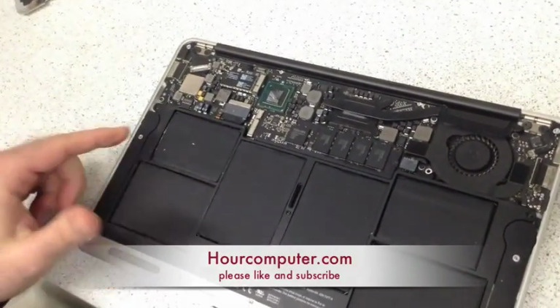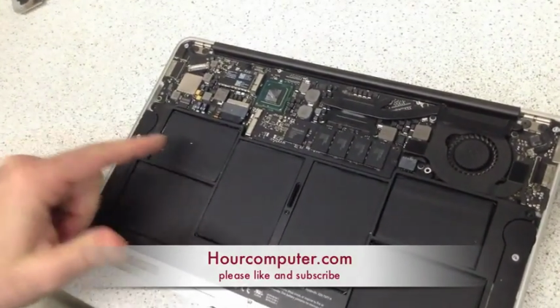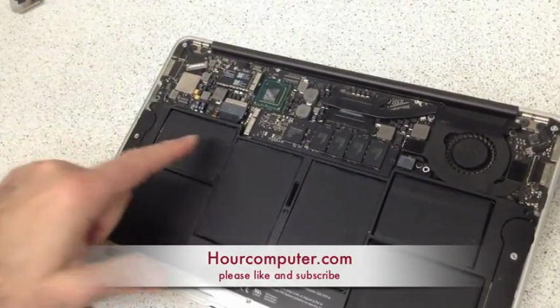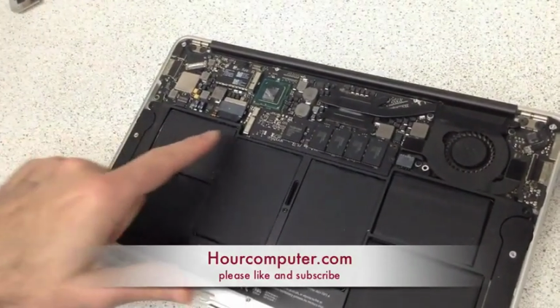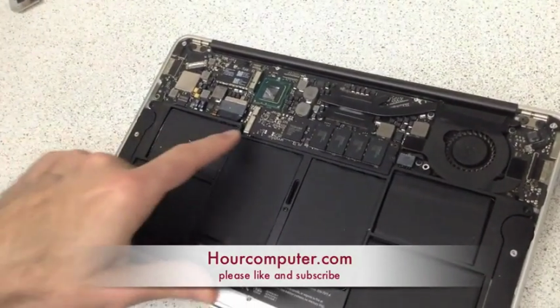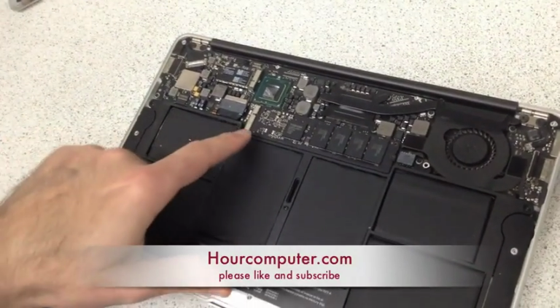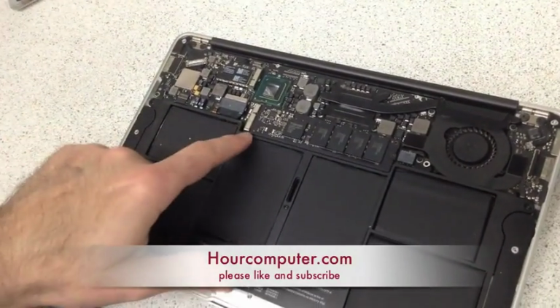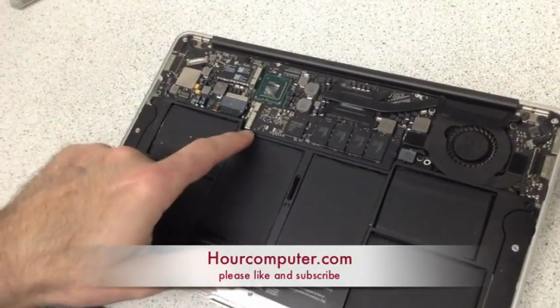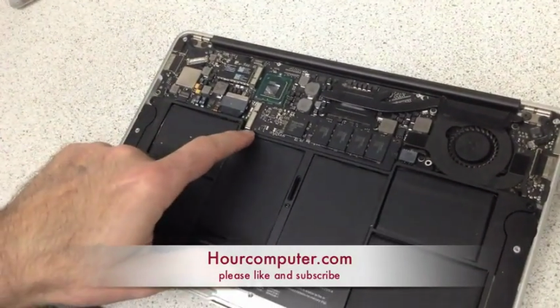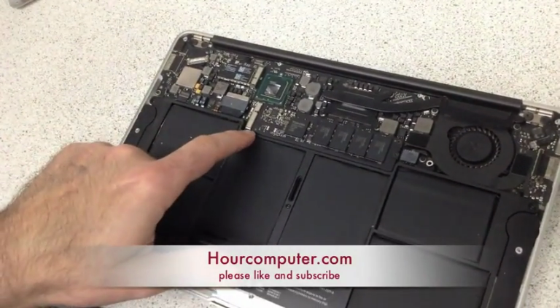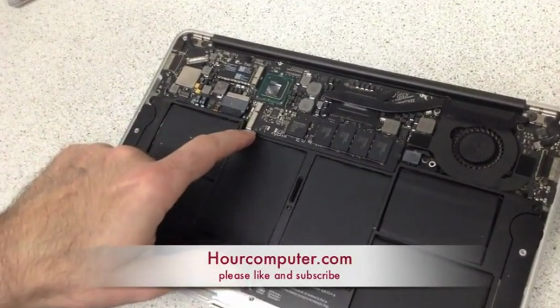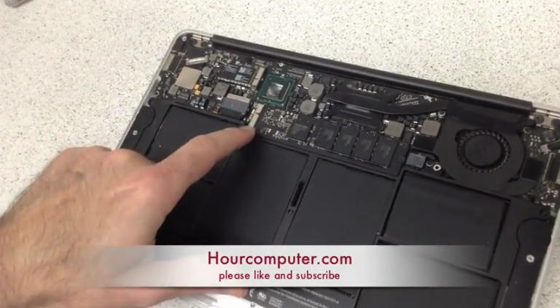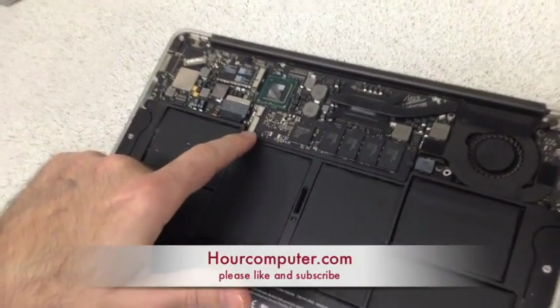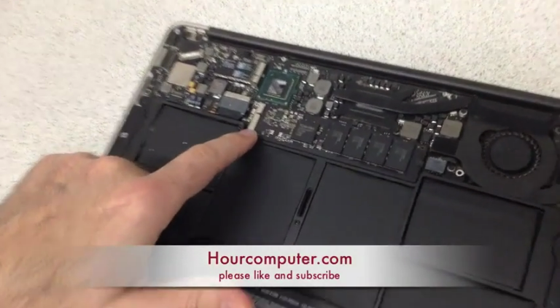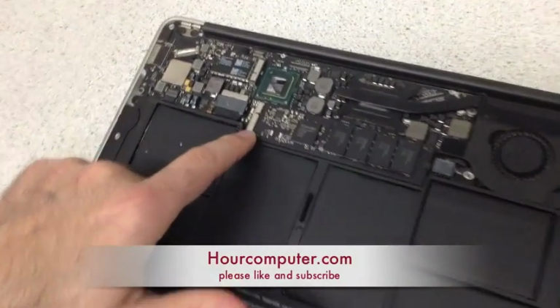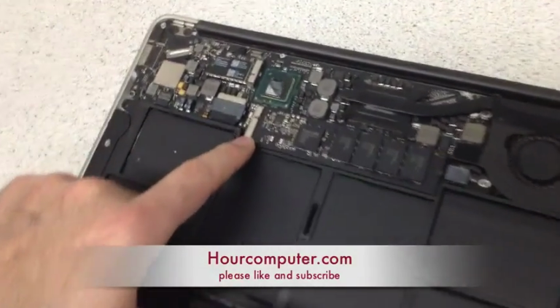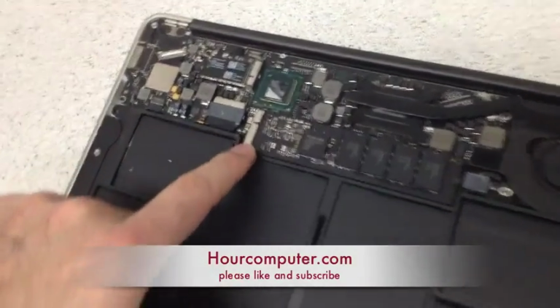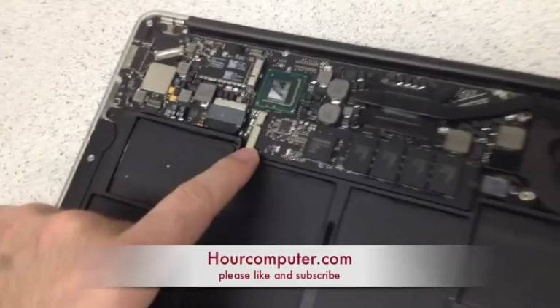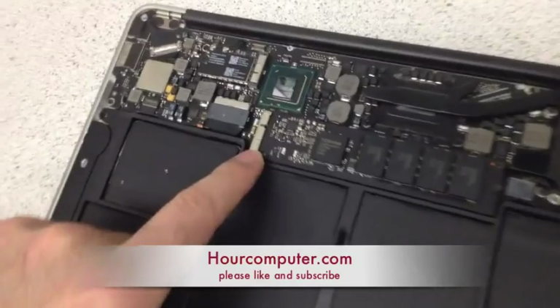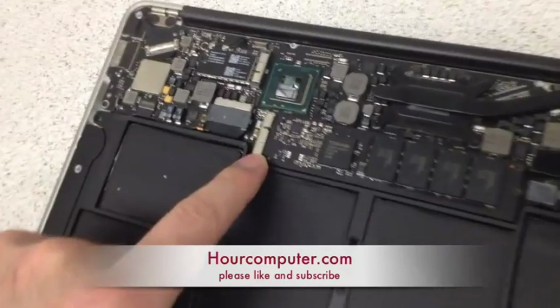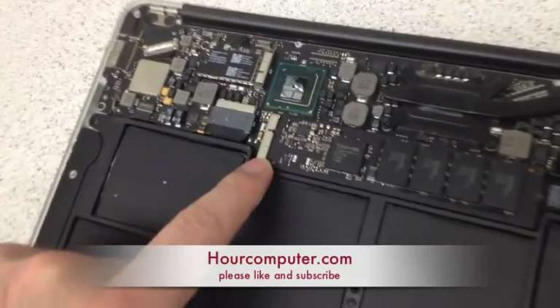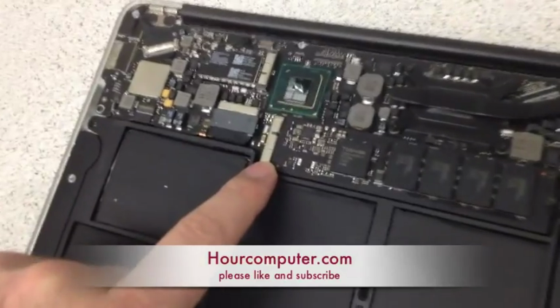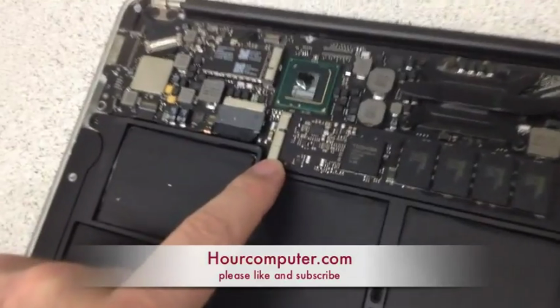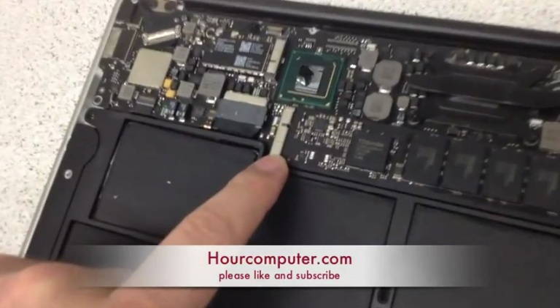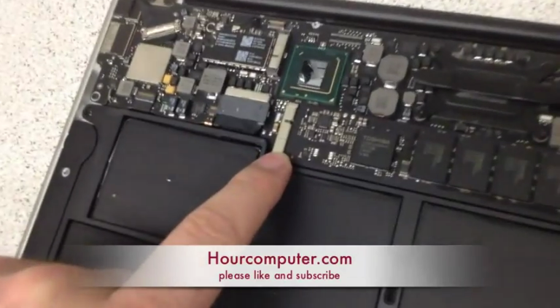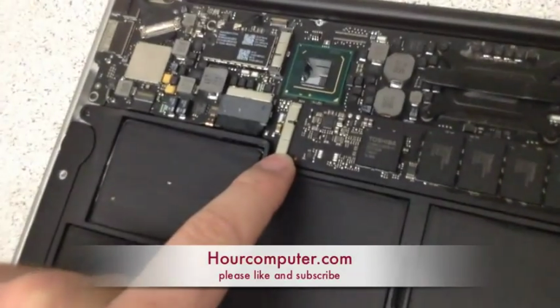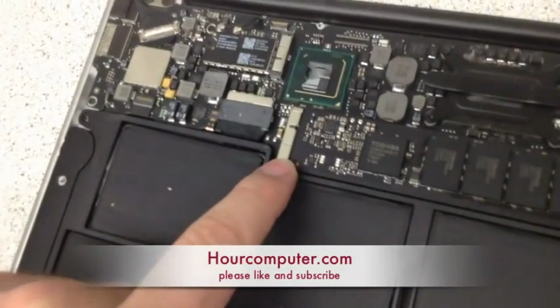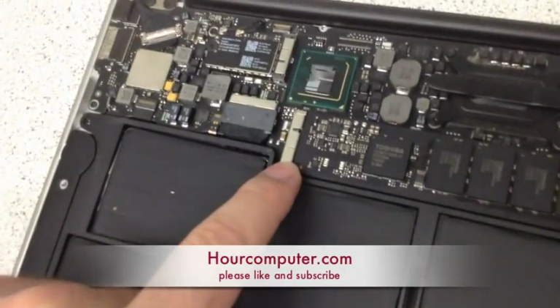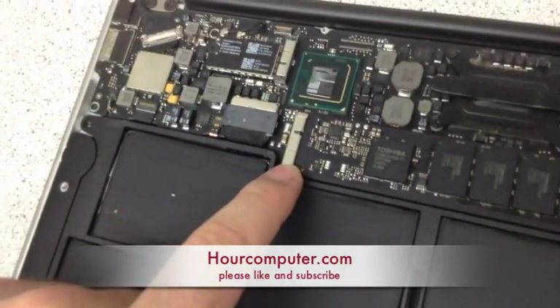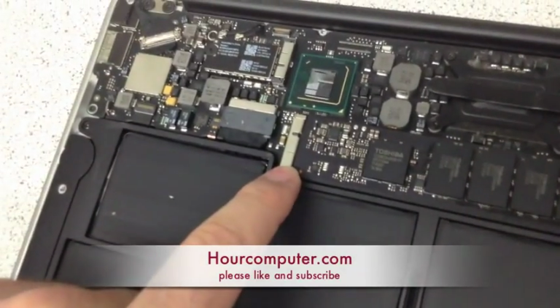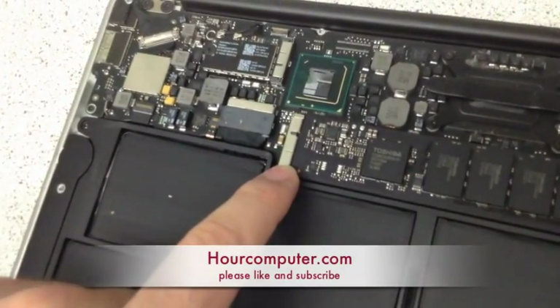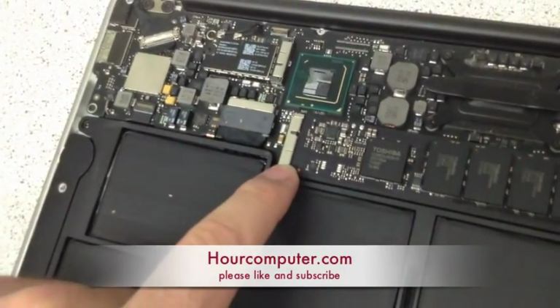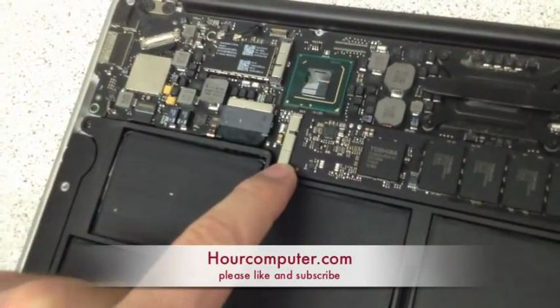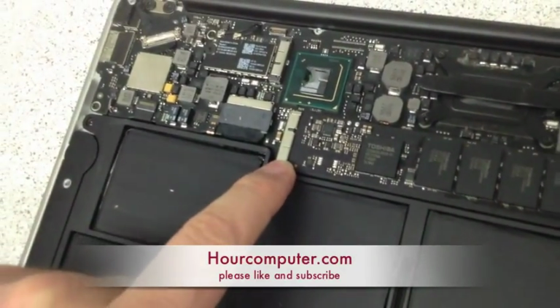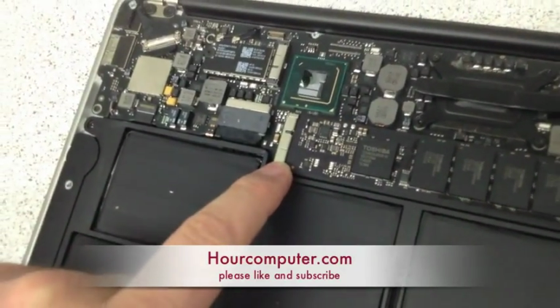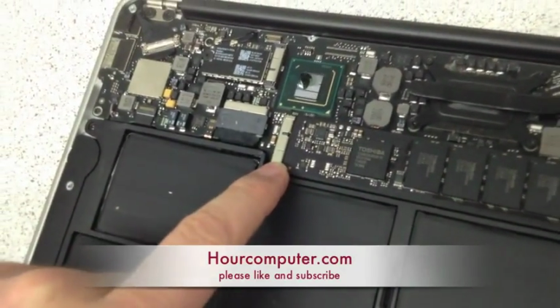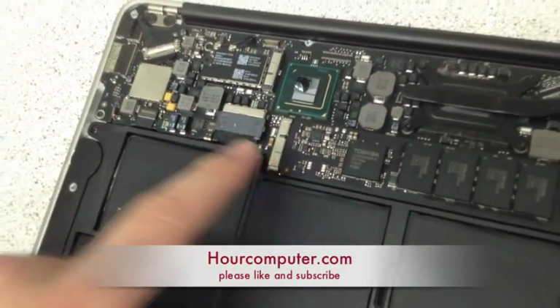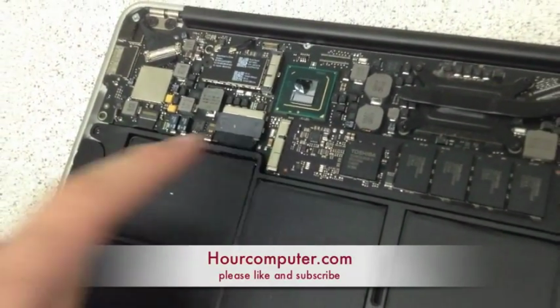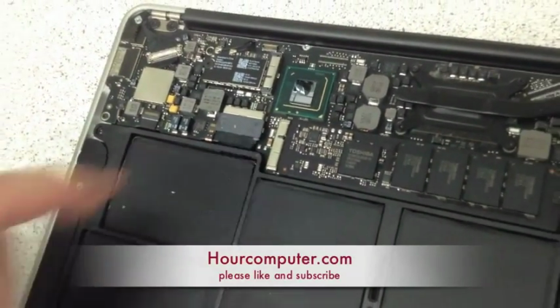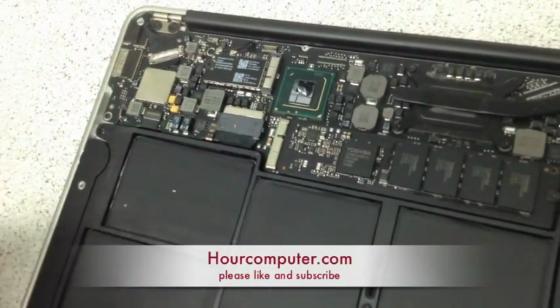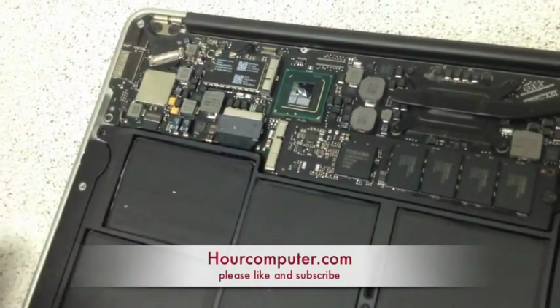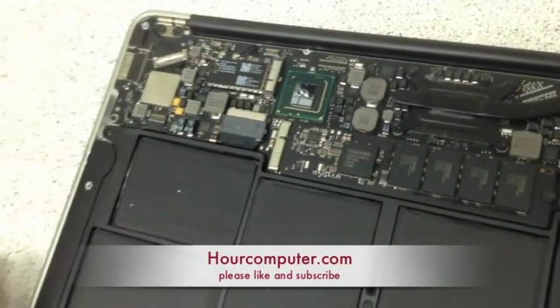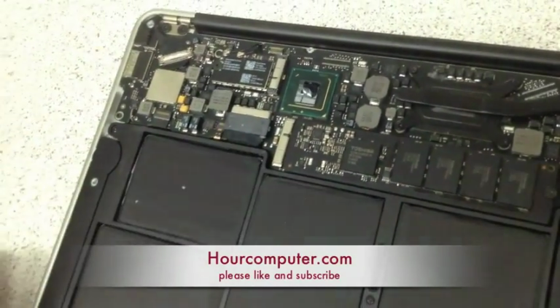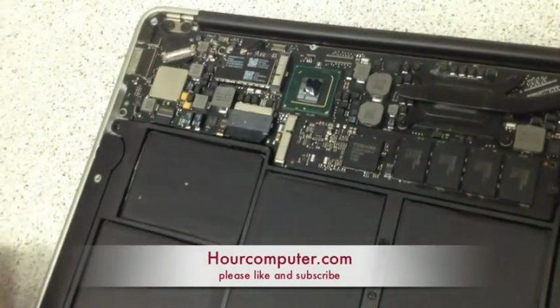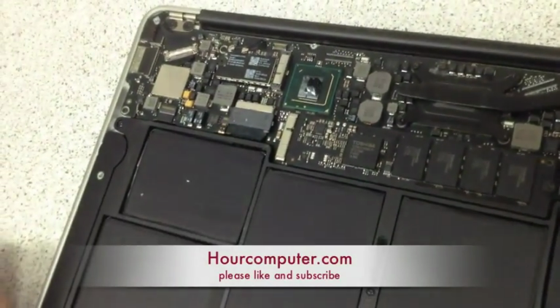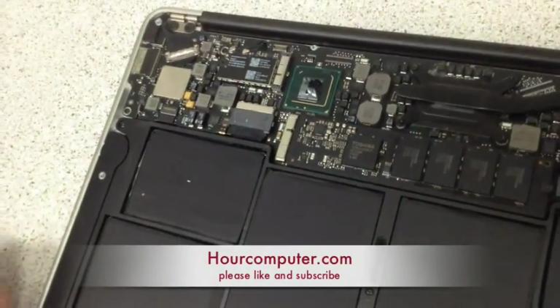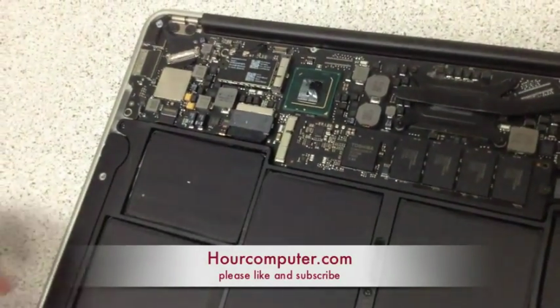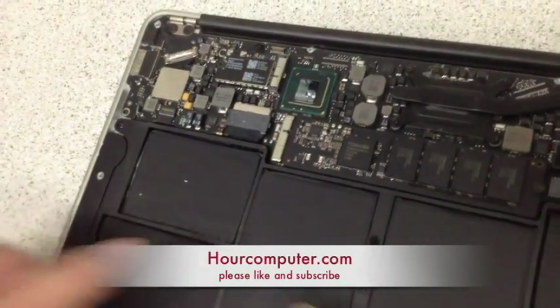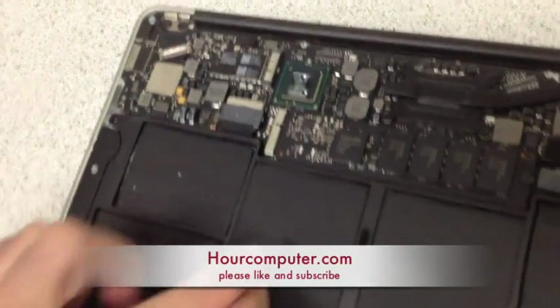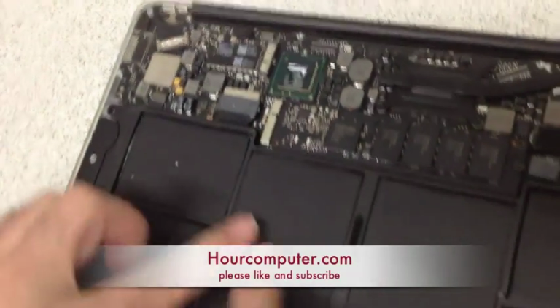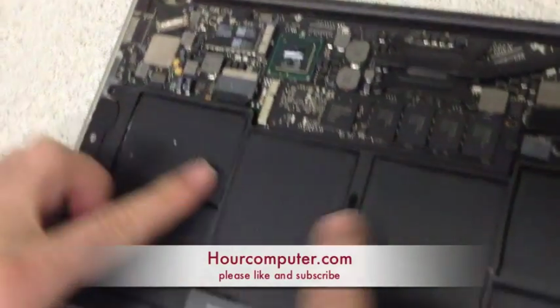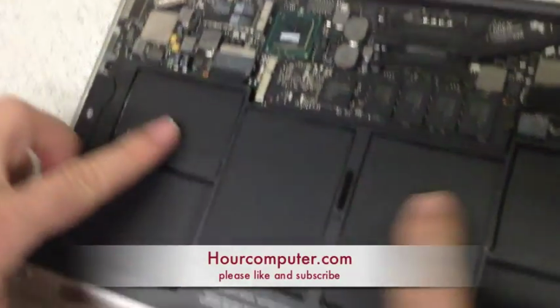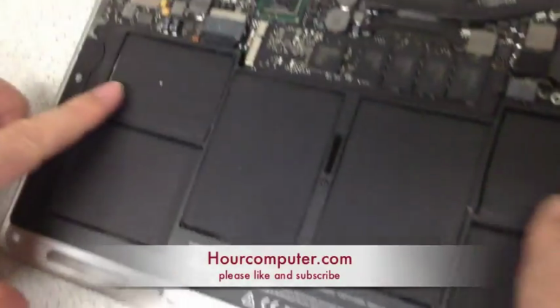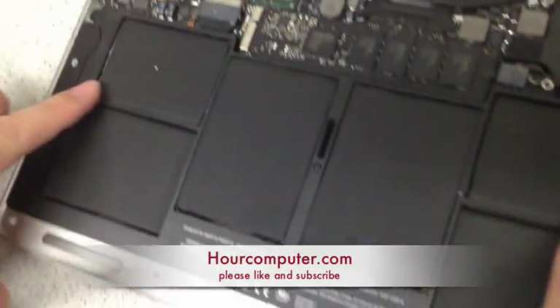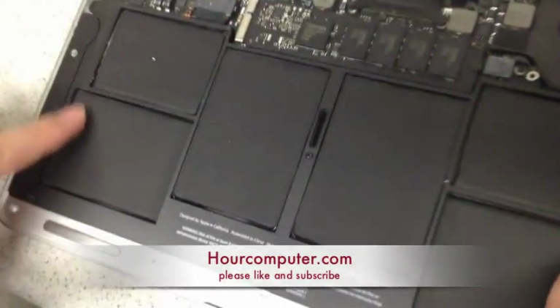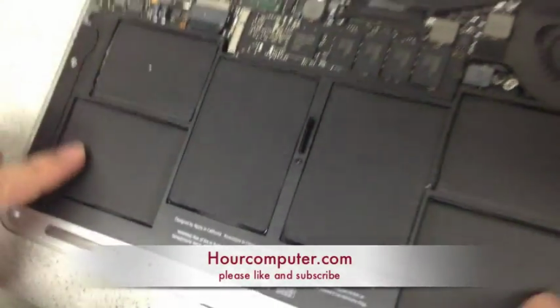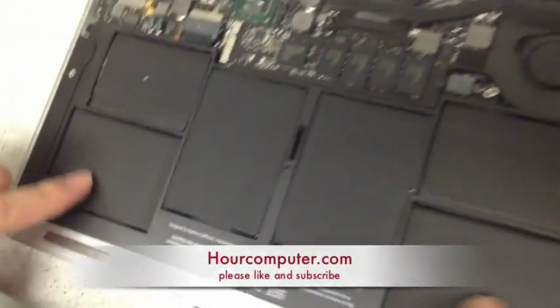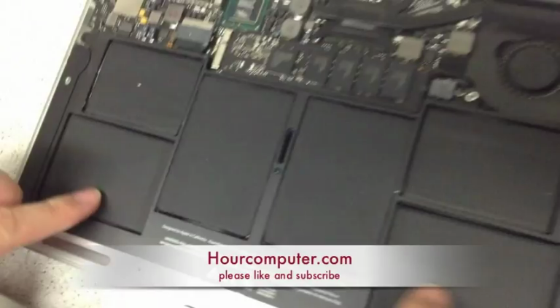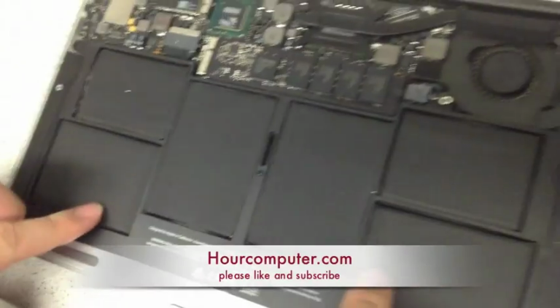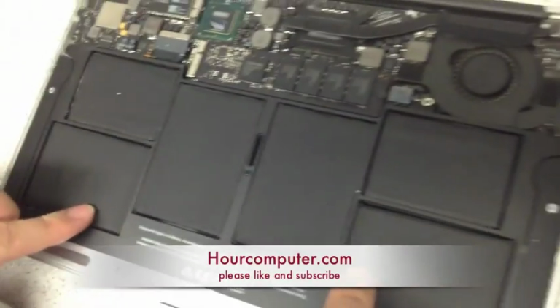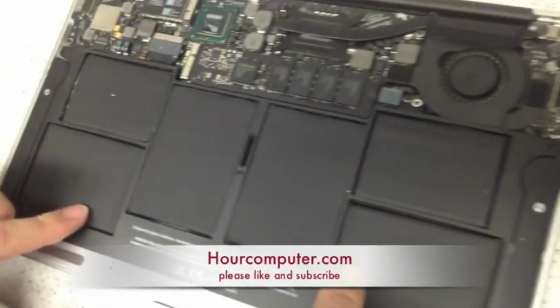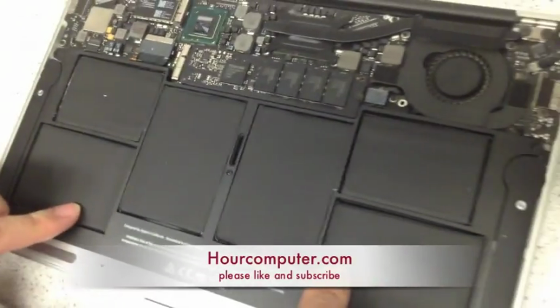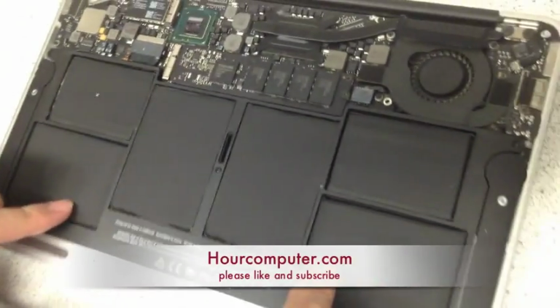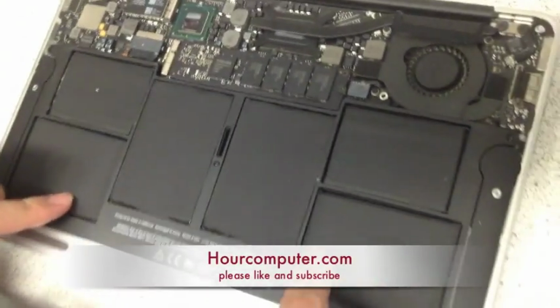This is the hard drive that we want to remove — it's right here. And this is the battery.